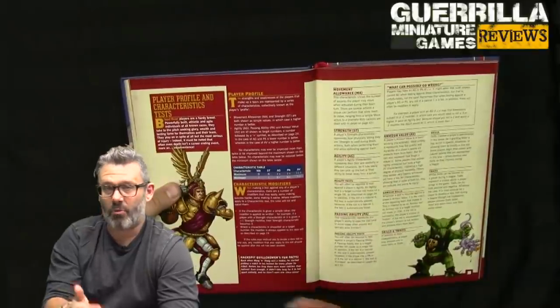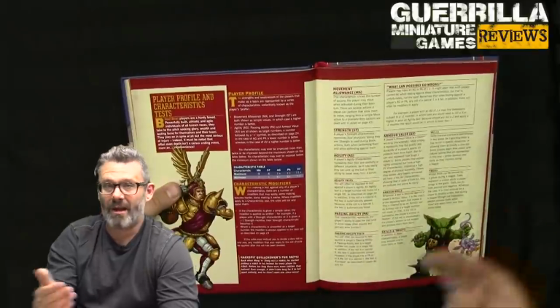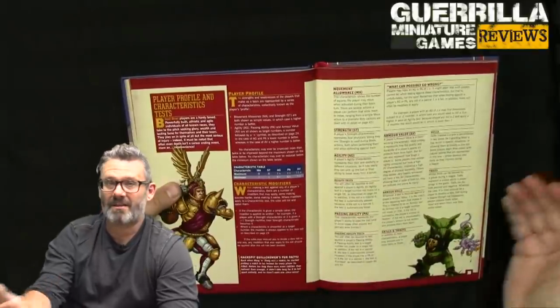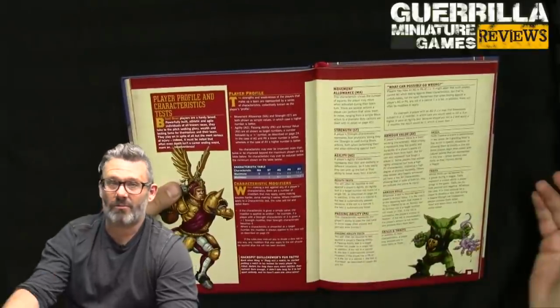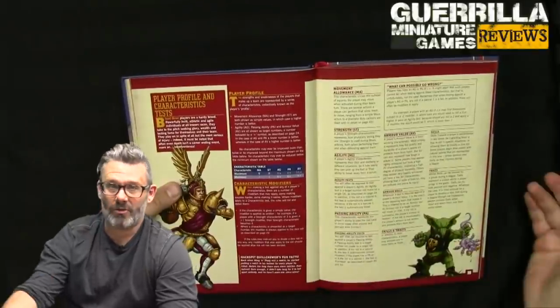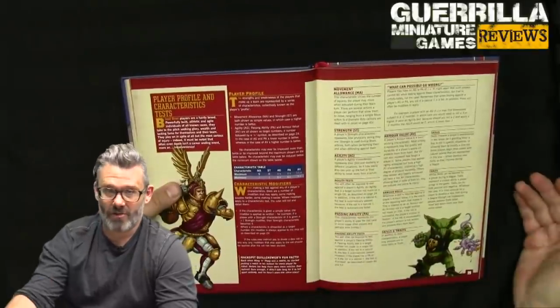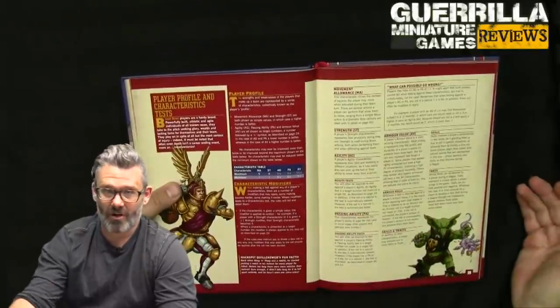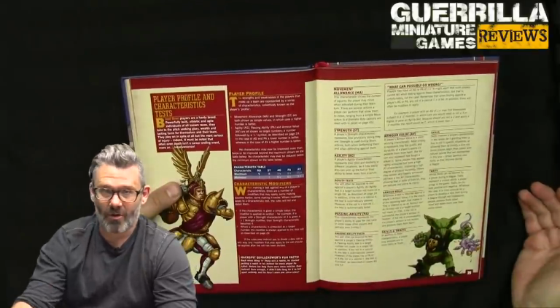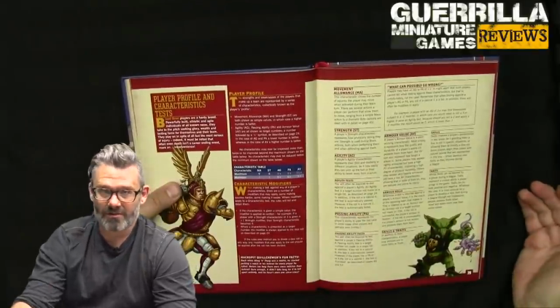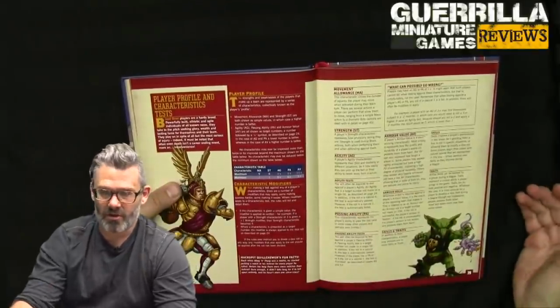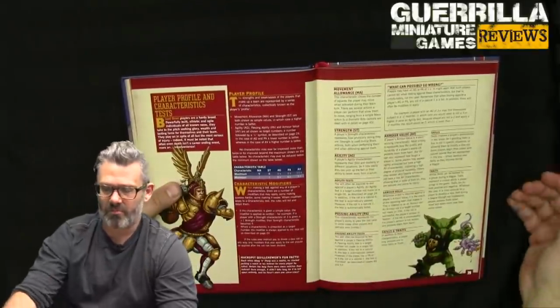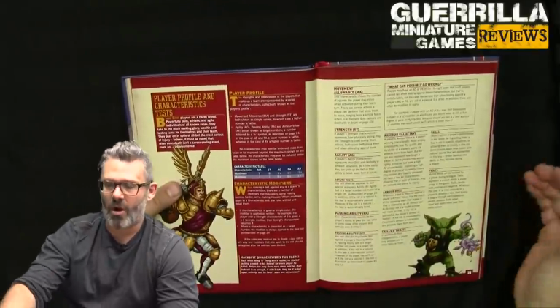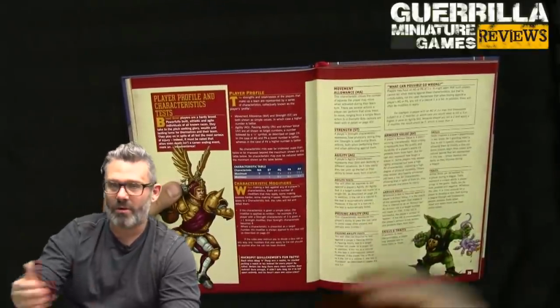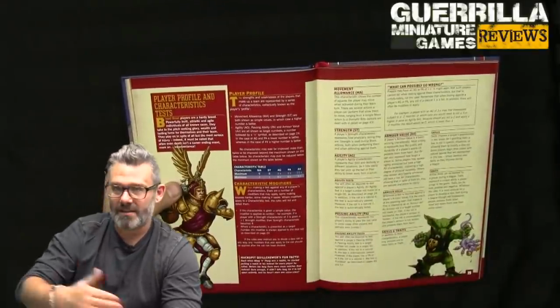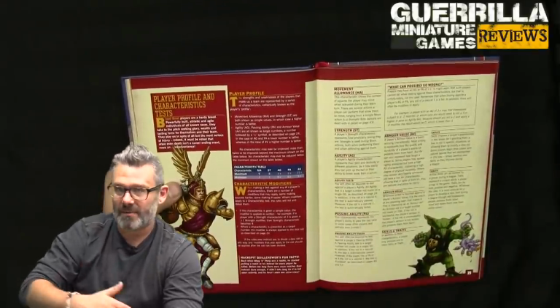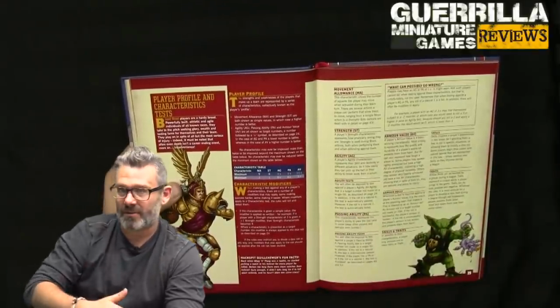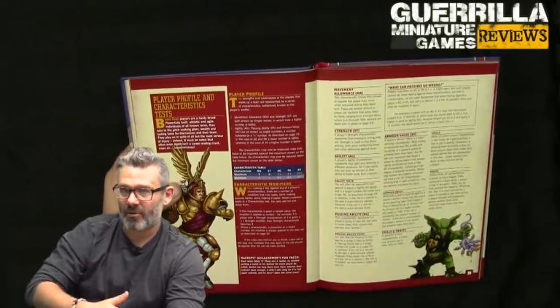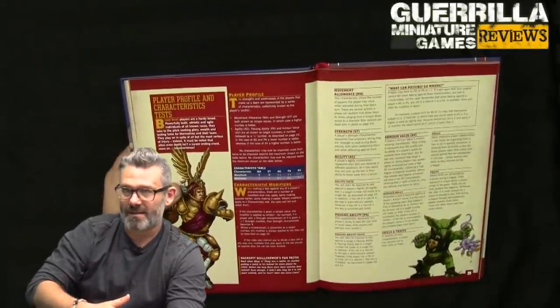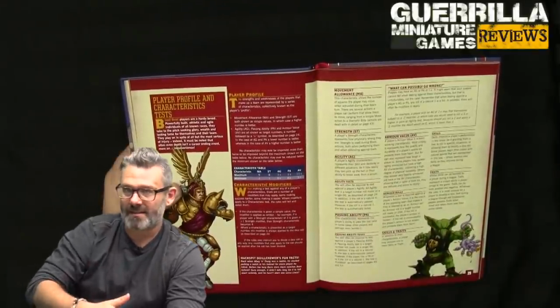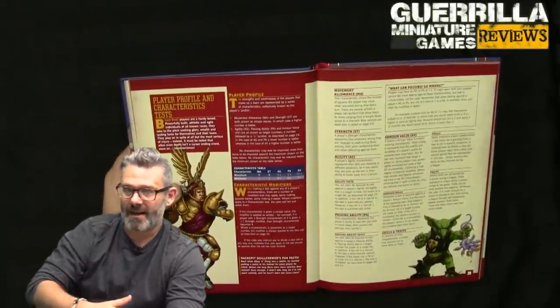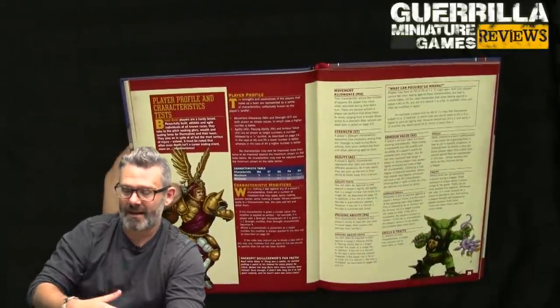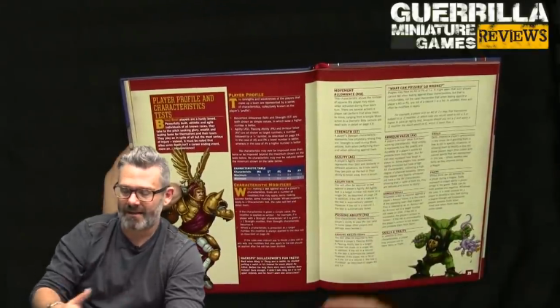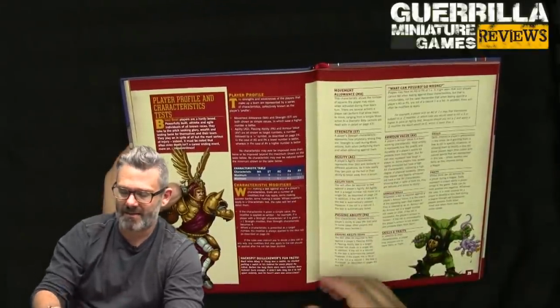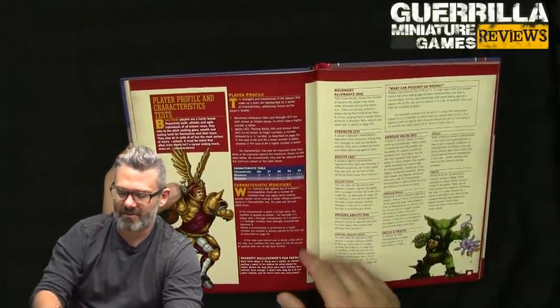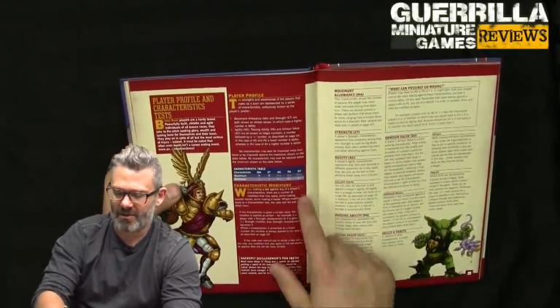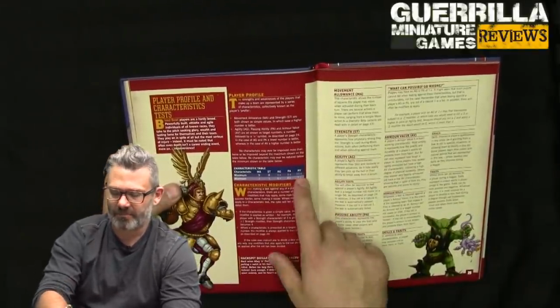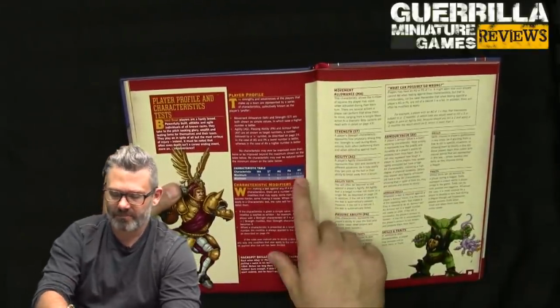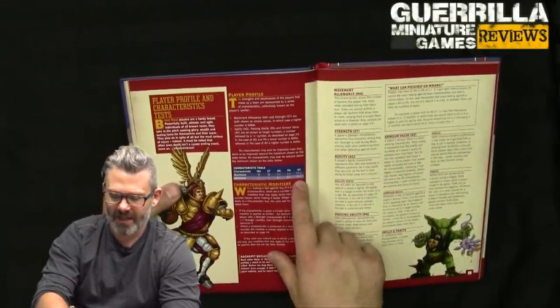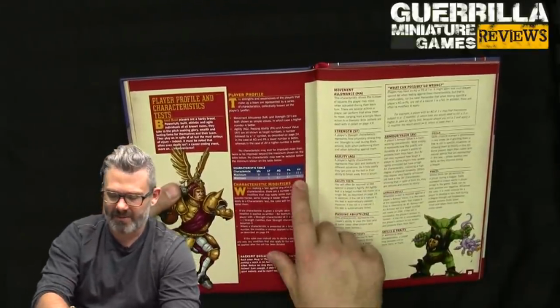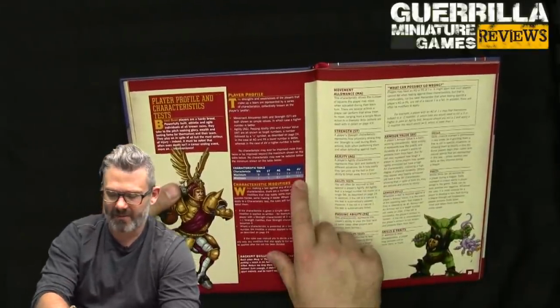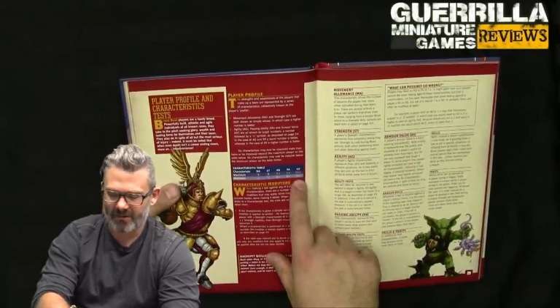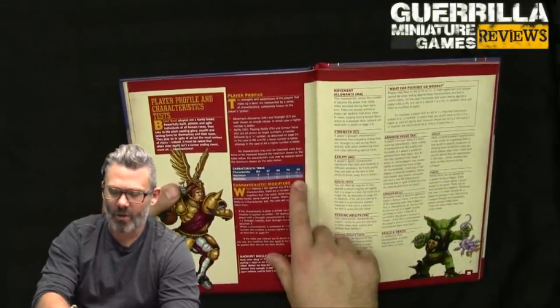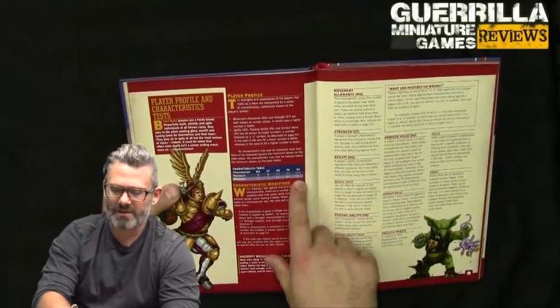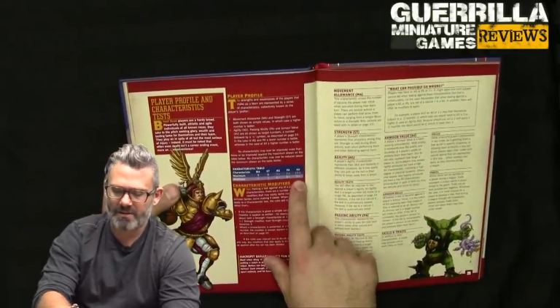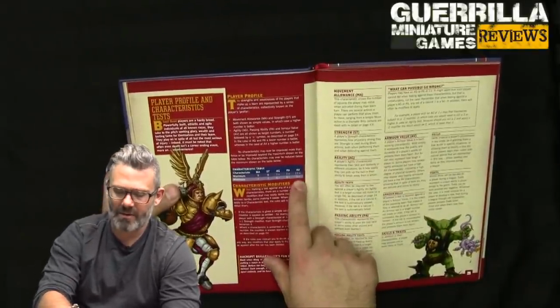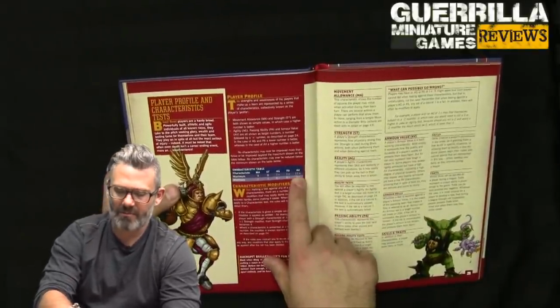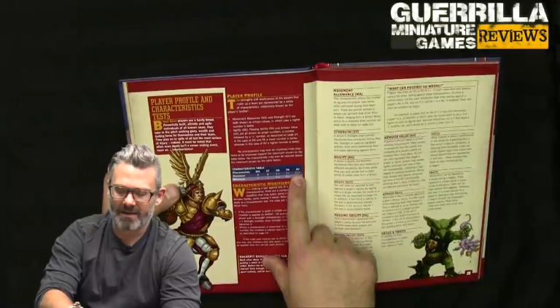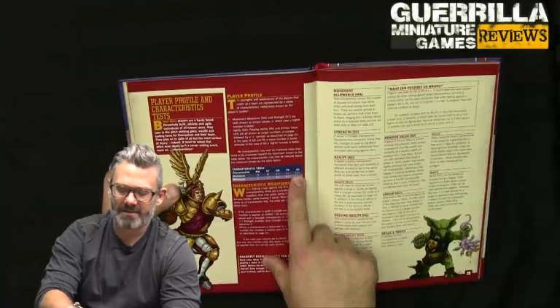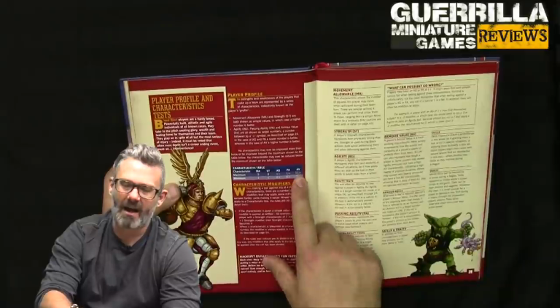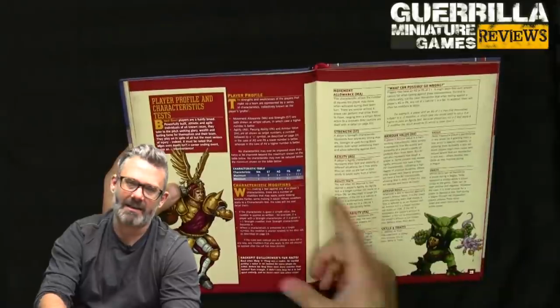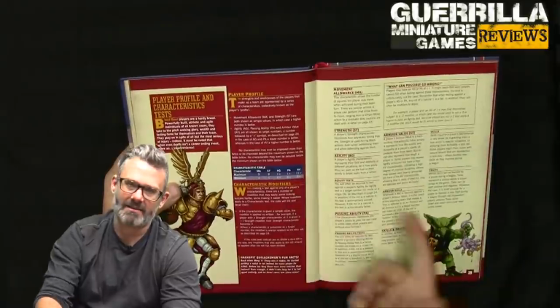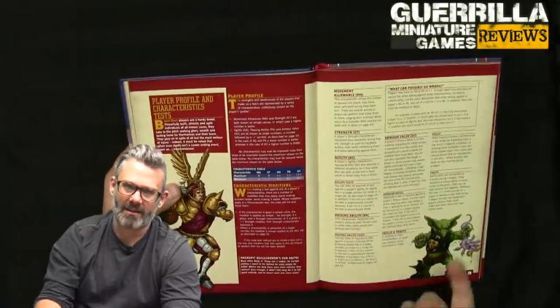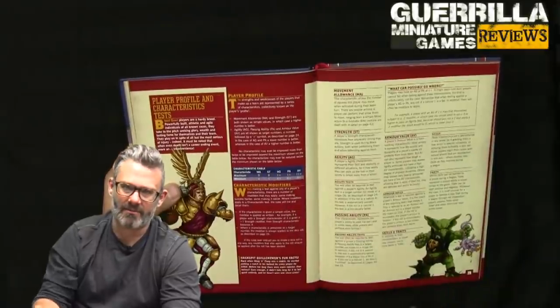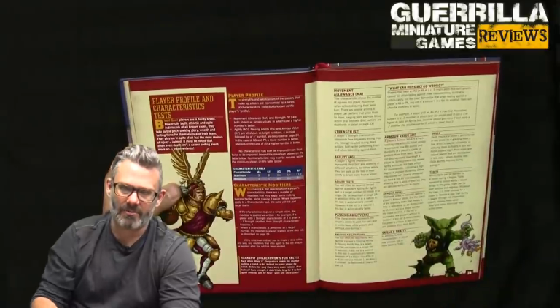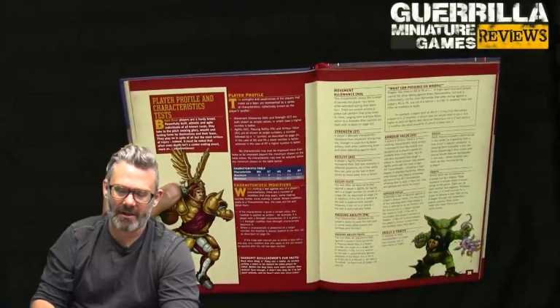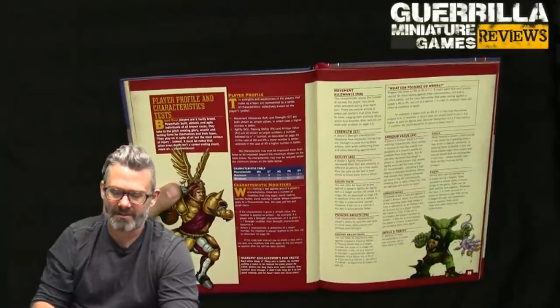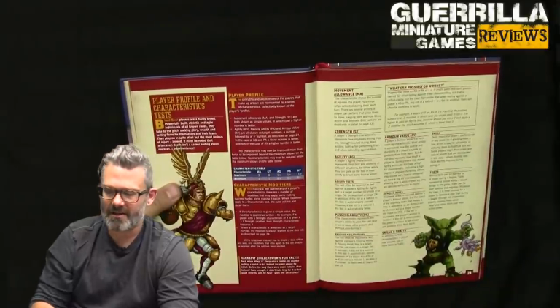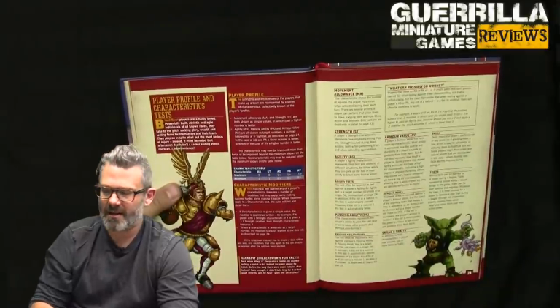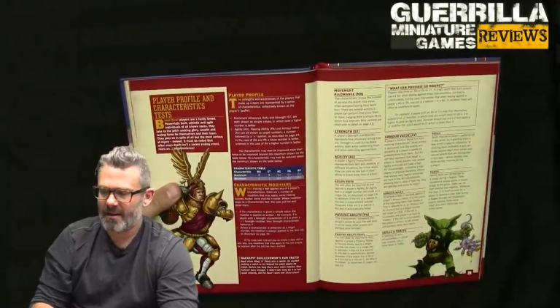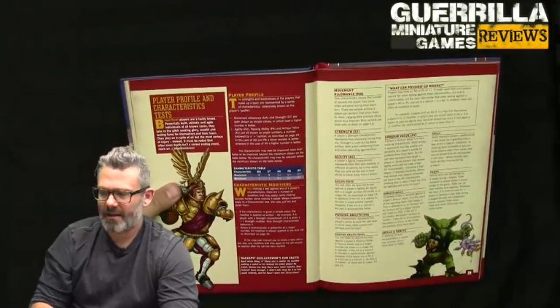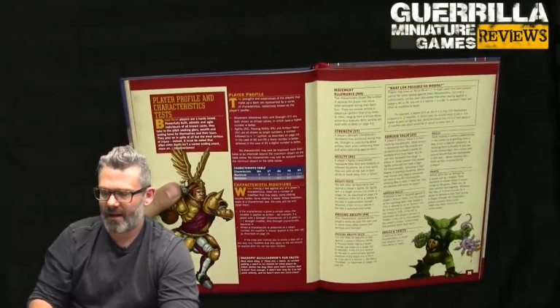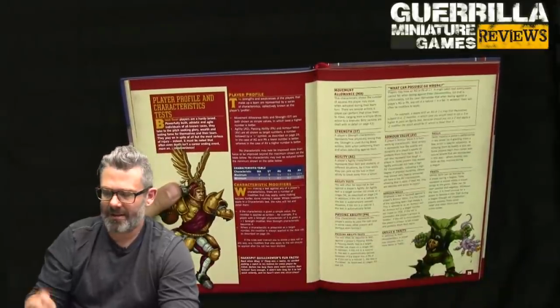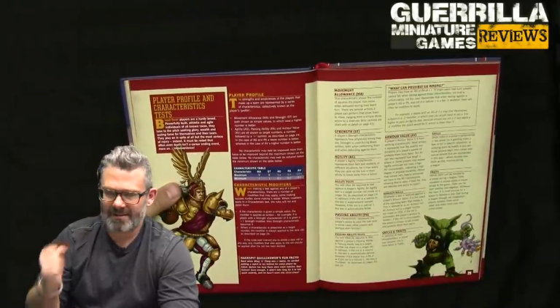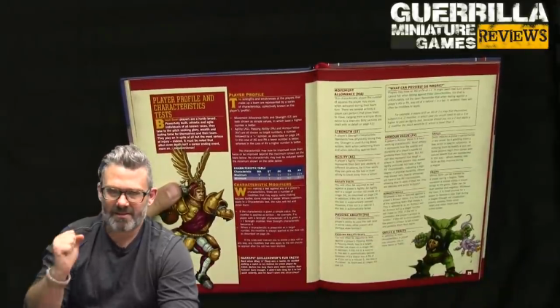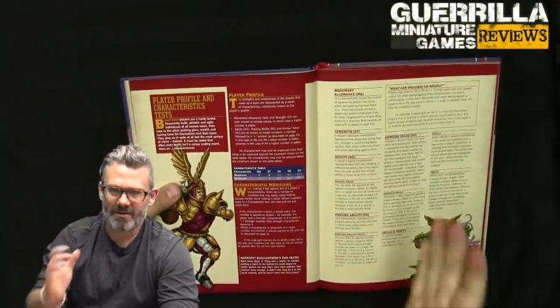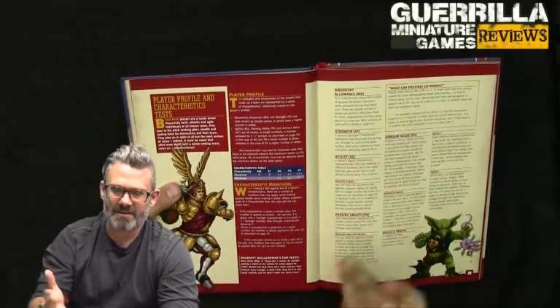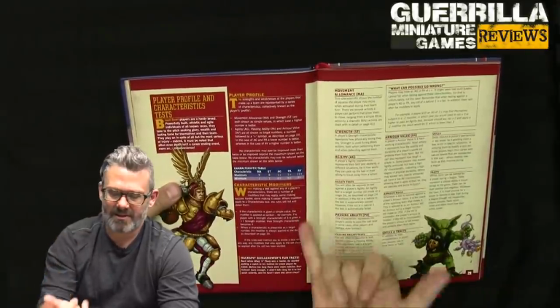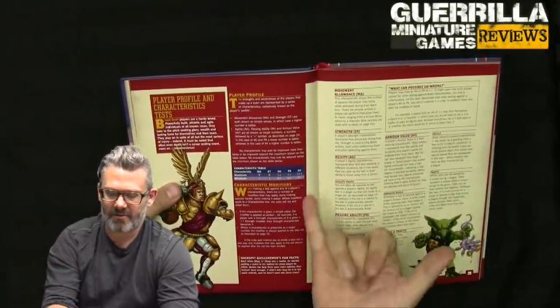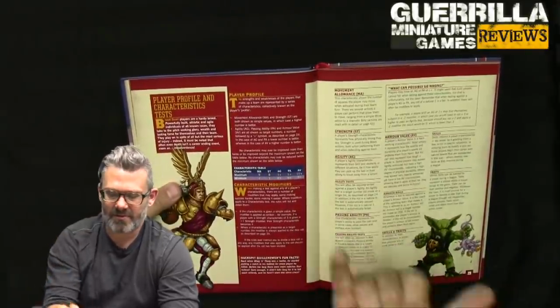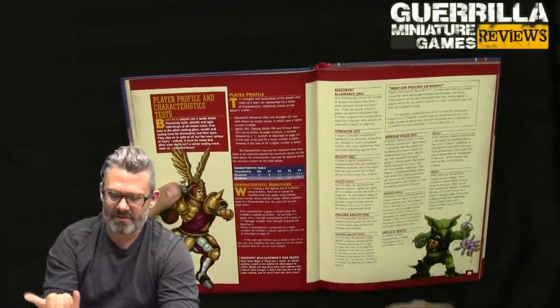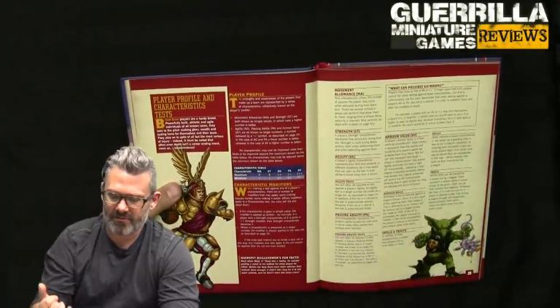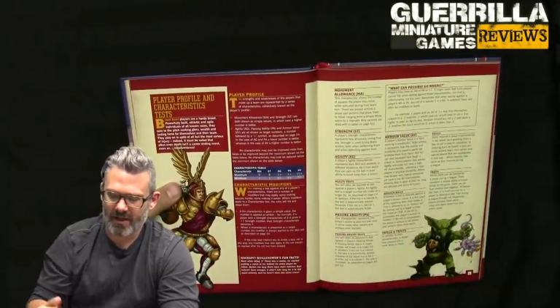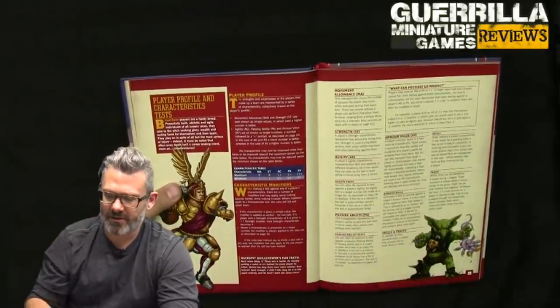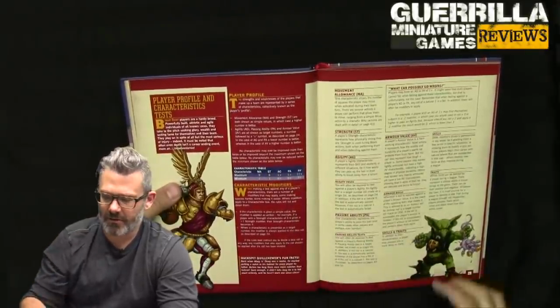The only stats you roll 2D6 on are armor value — that's the dice you need to break someone's armor. Your opponent typically rolls that stat against you, so it's lowest three-plus, highest eleven-plus, and it's 2D6 versus the value.